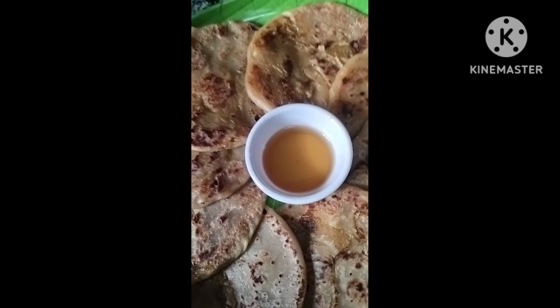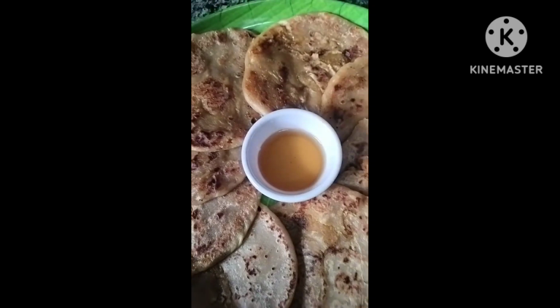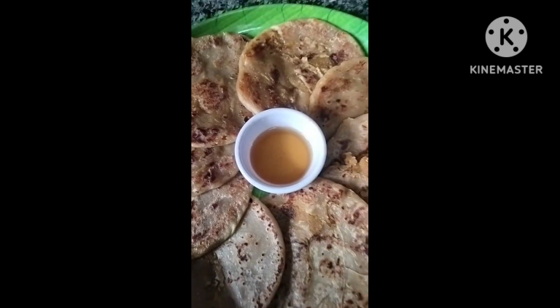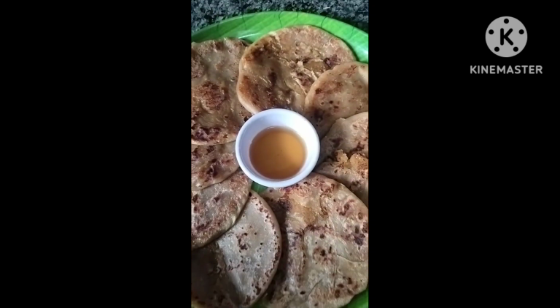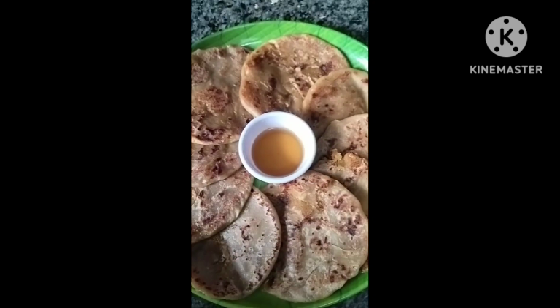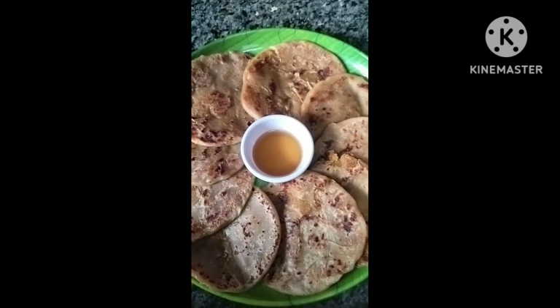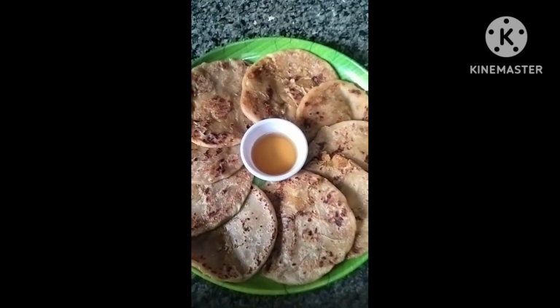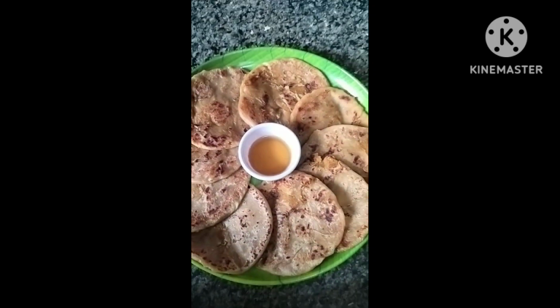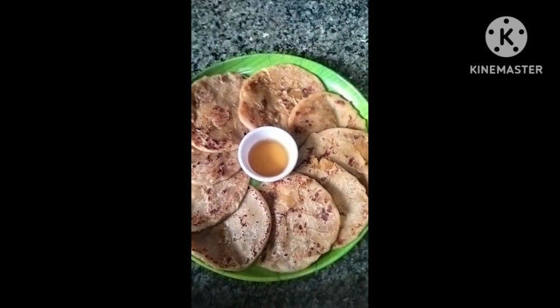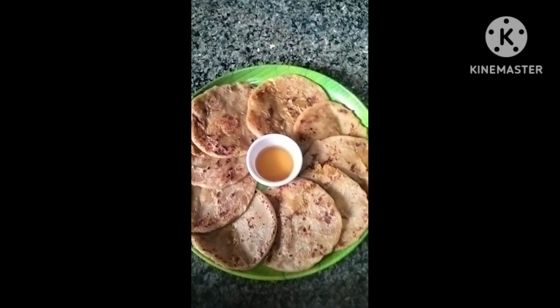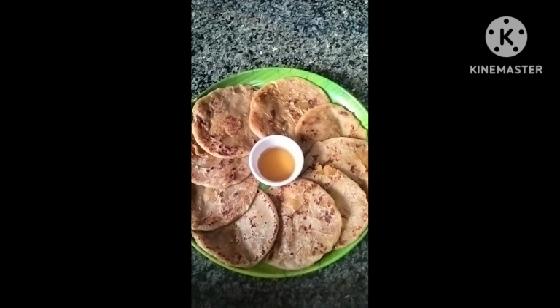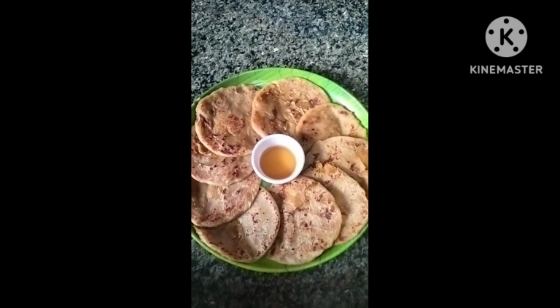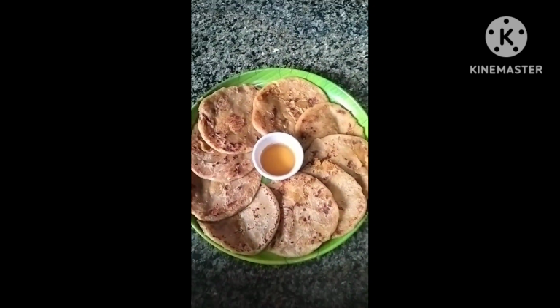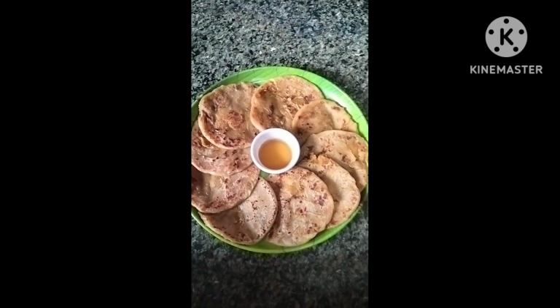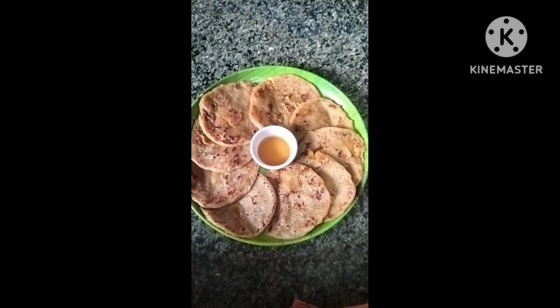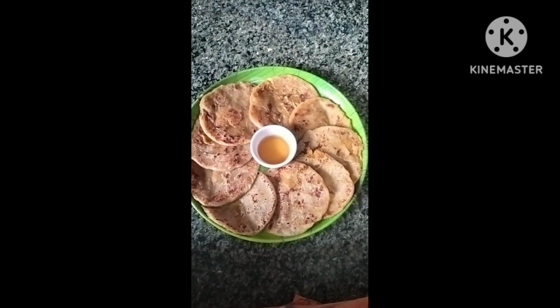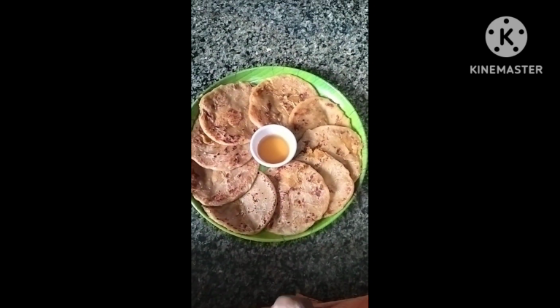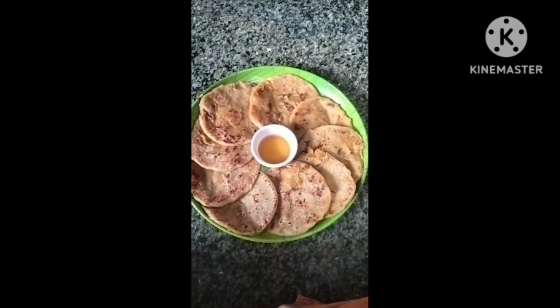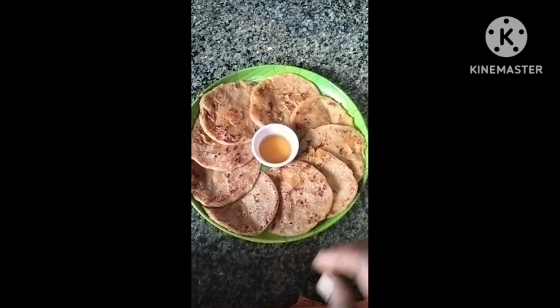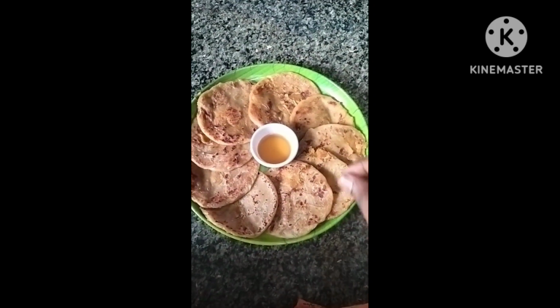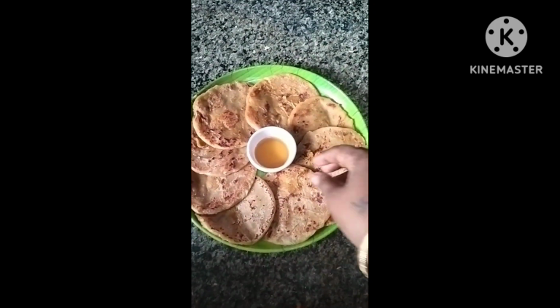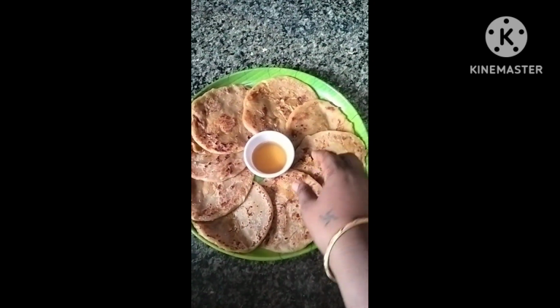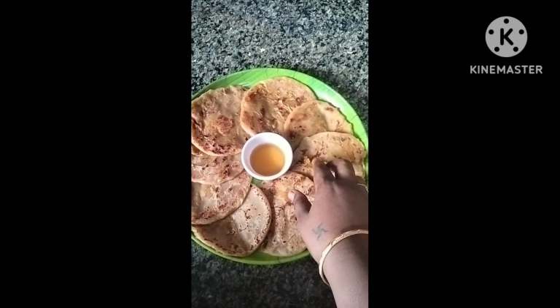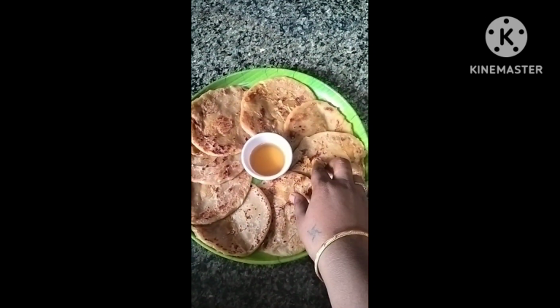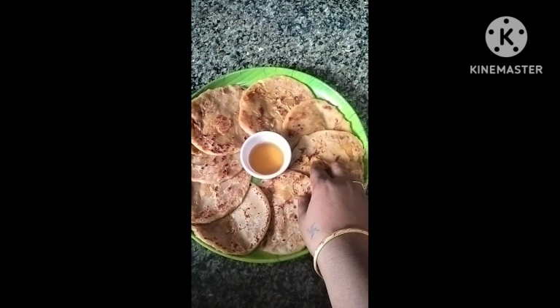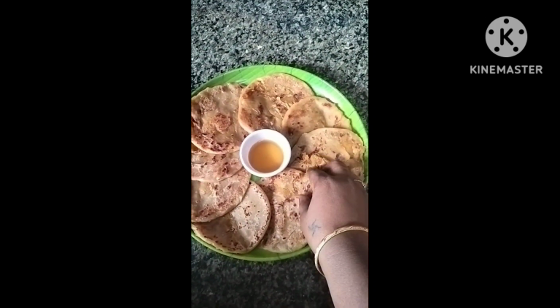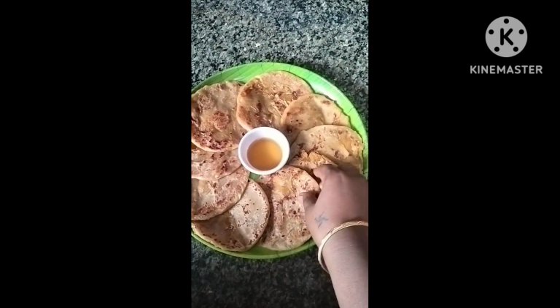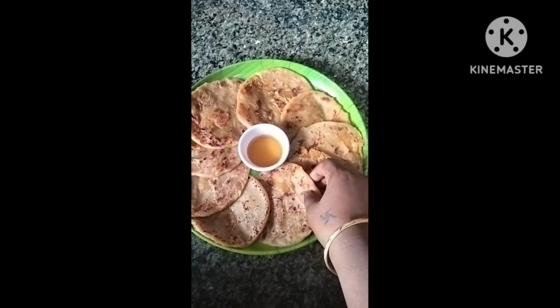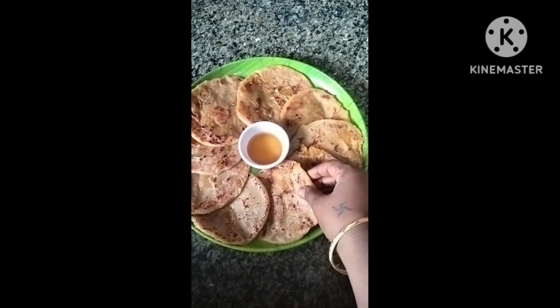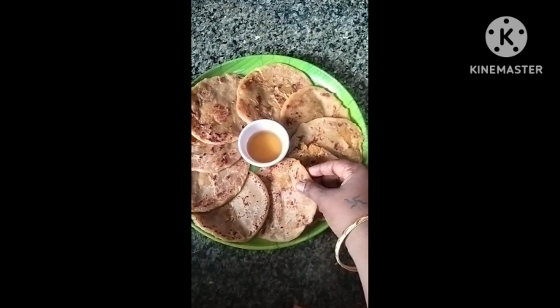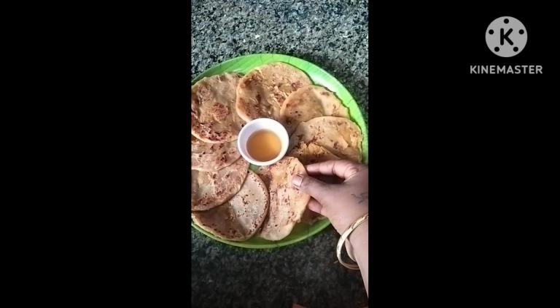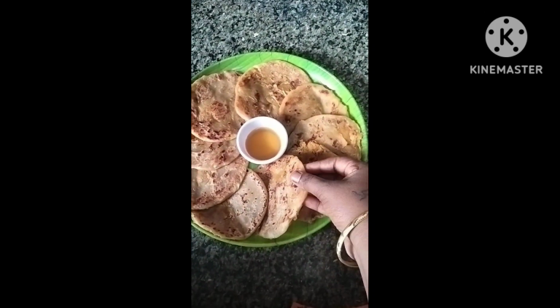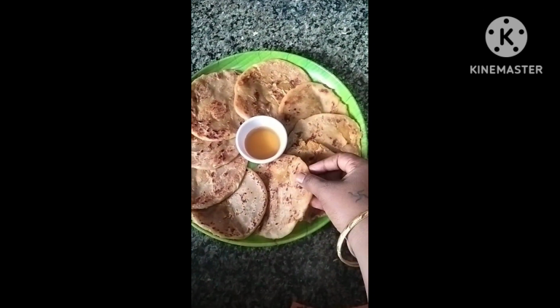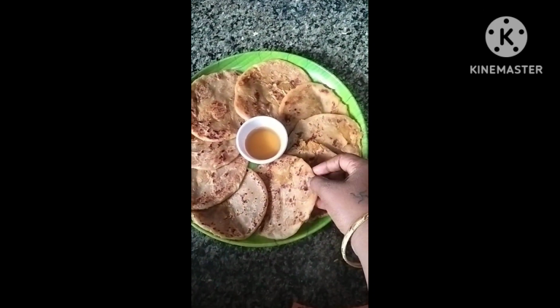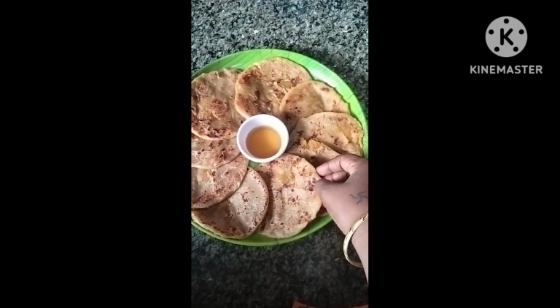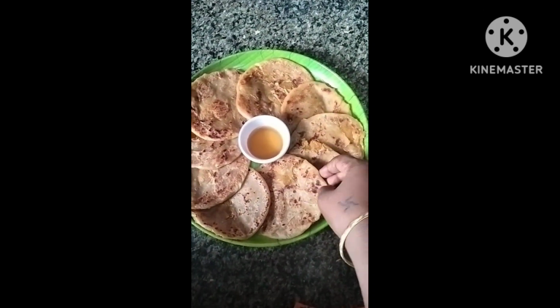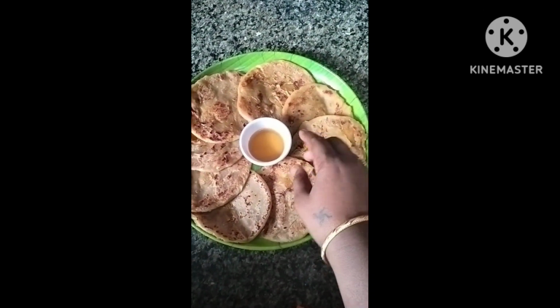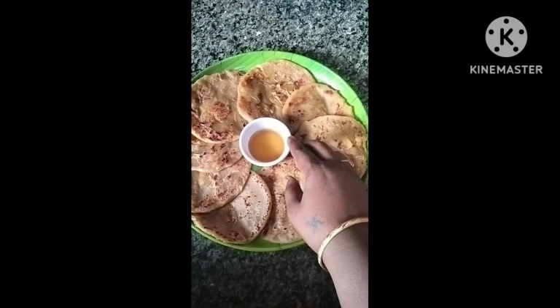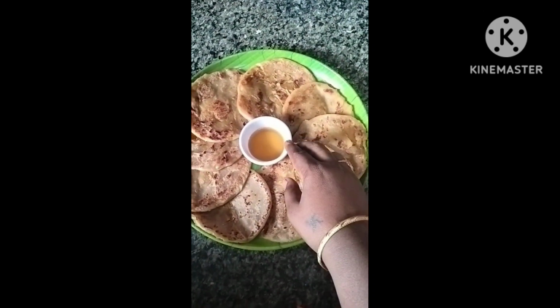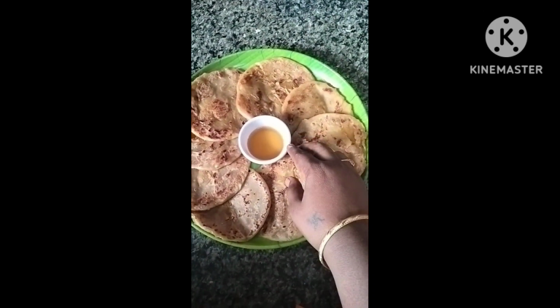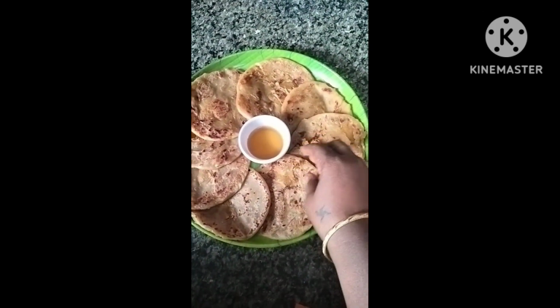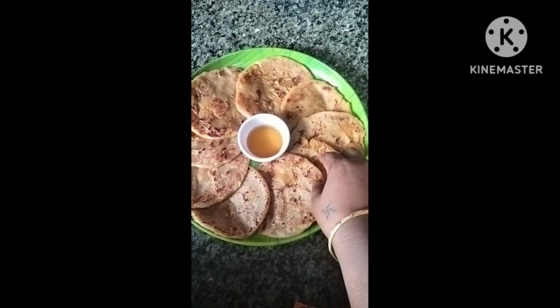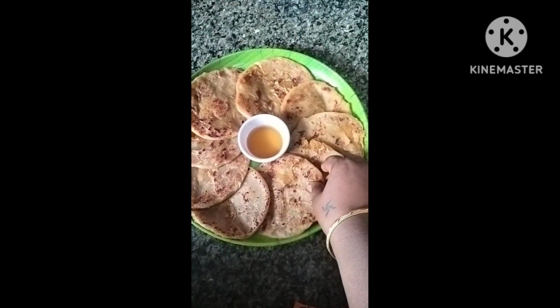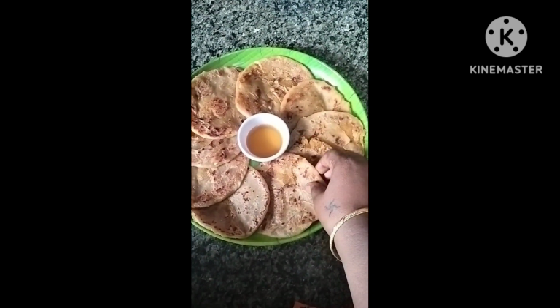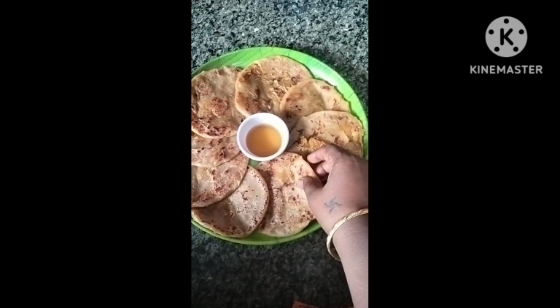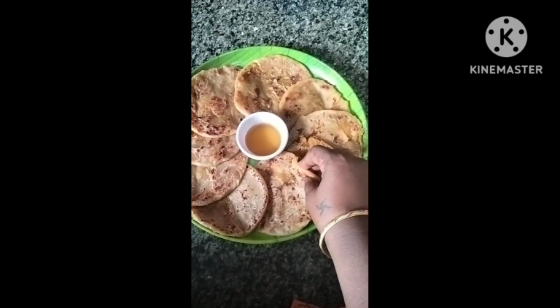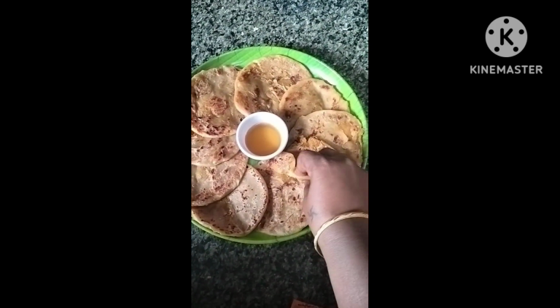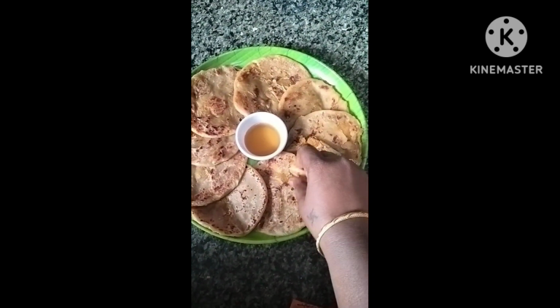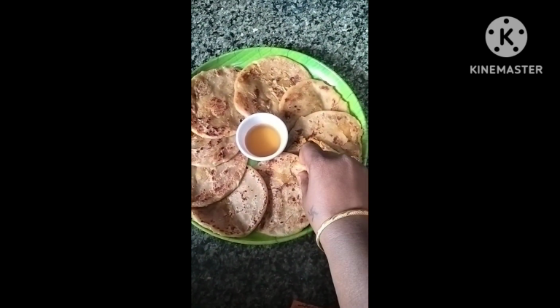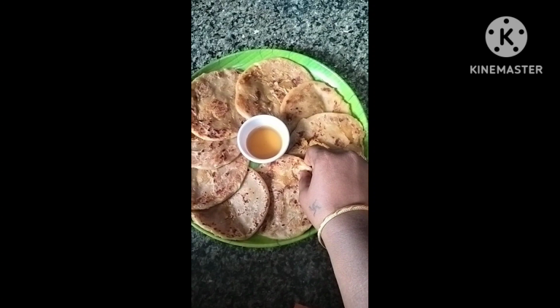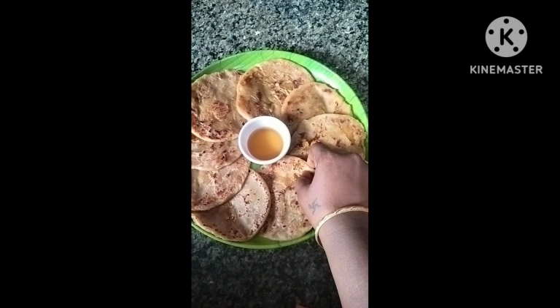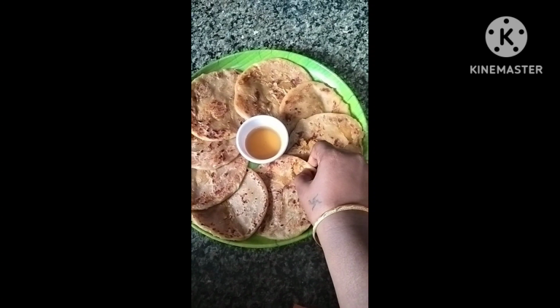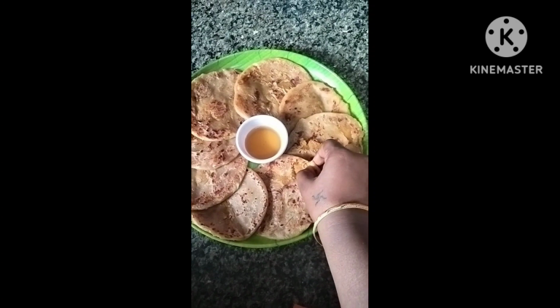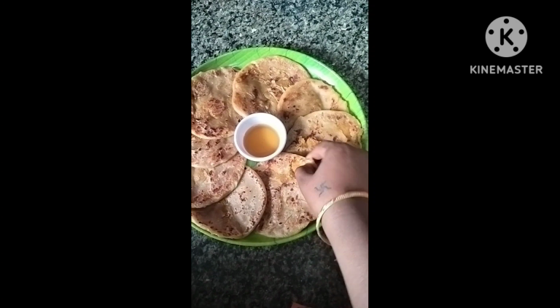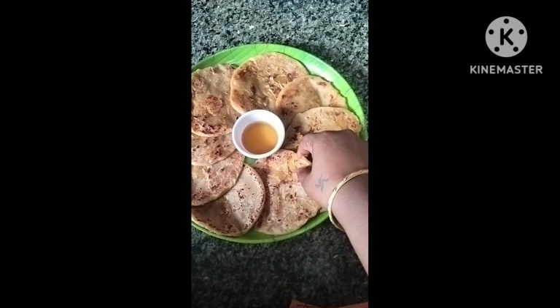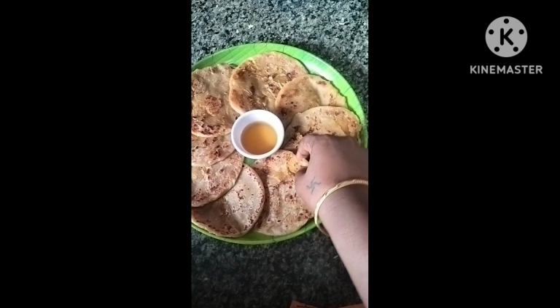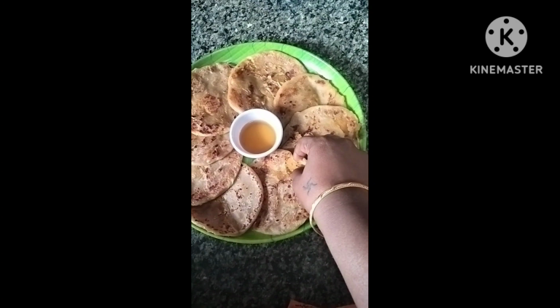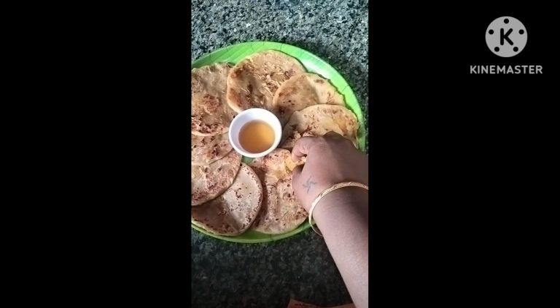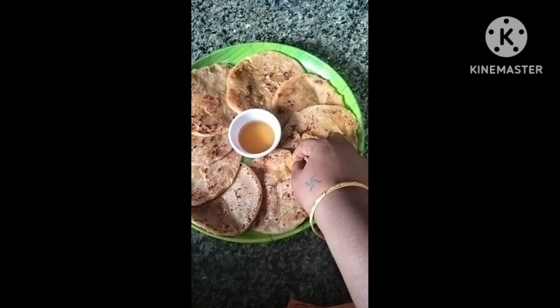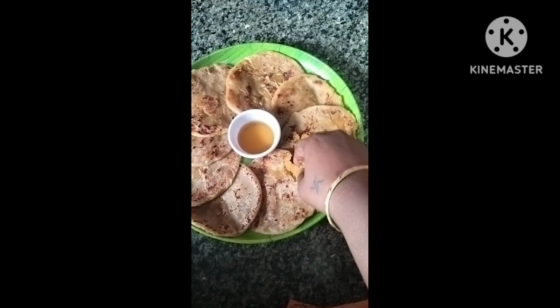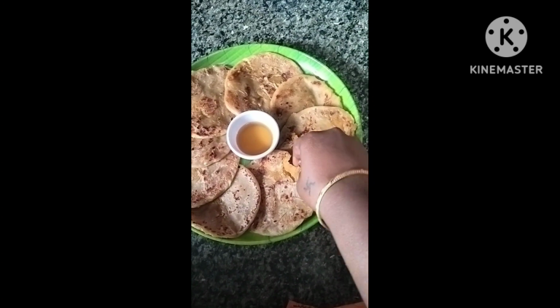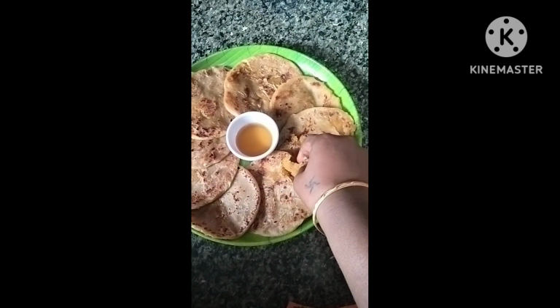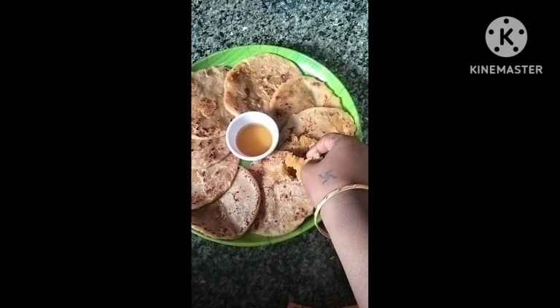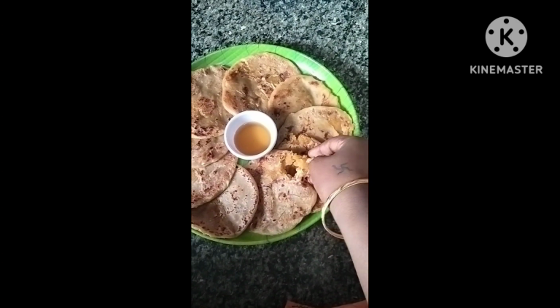Hi Friends! Welcome back to my channel Departments Food and Fashion. Today my friend returns with another drink that is very refreshing.